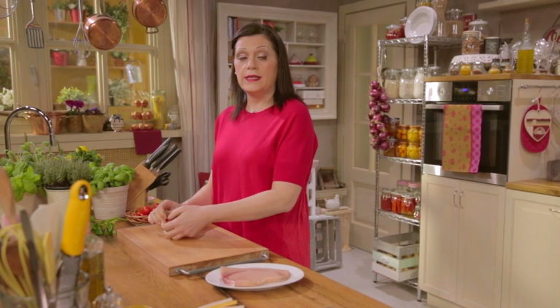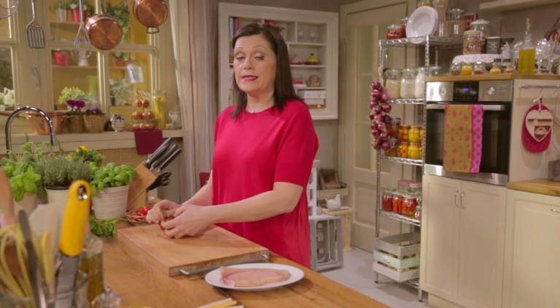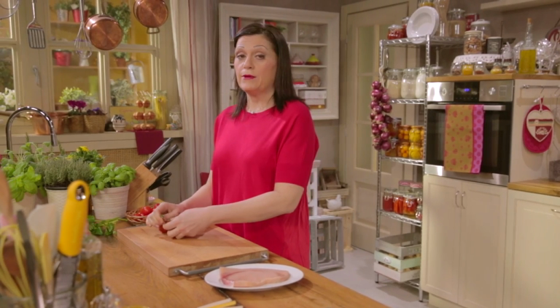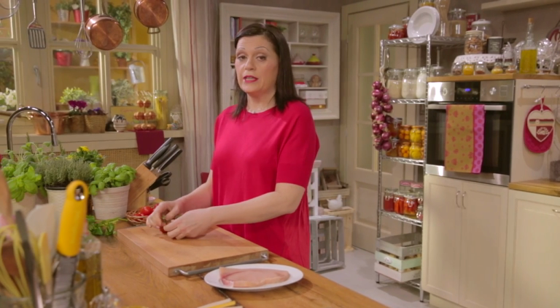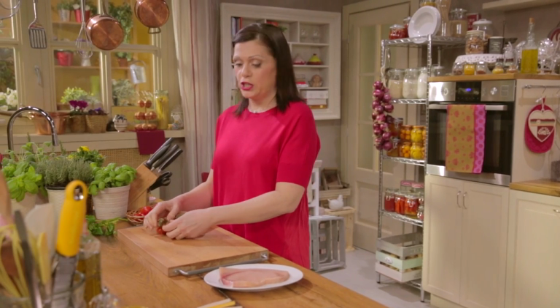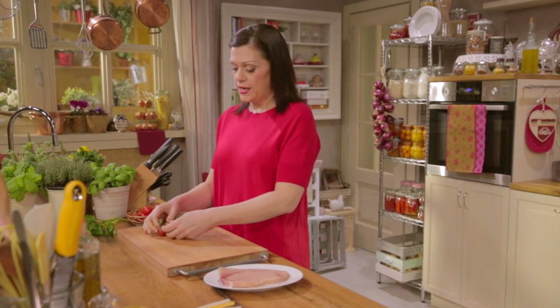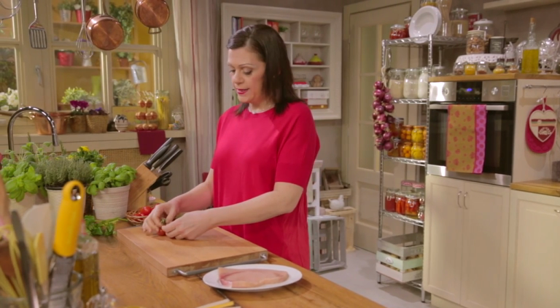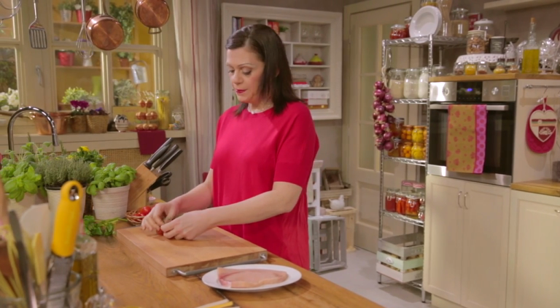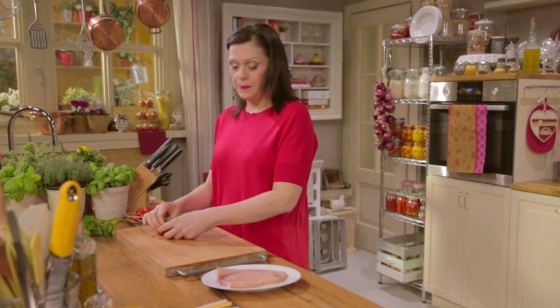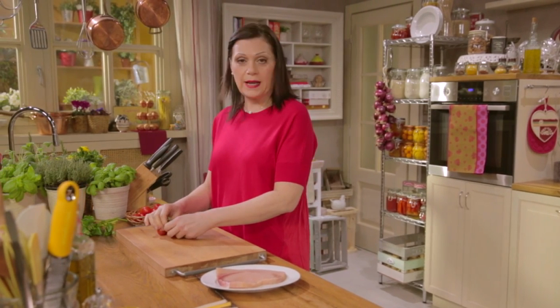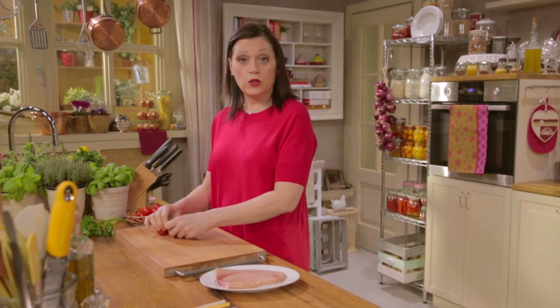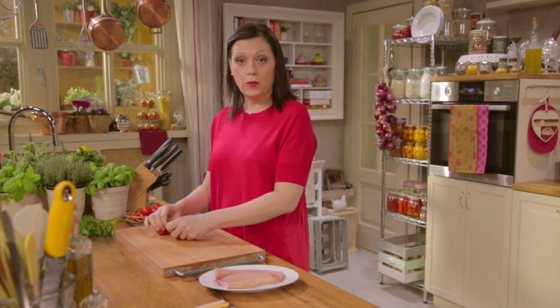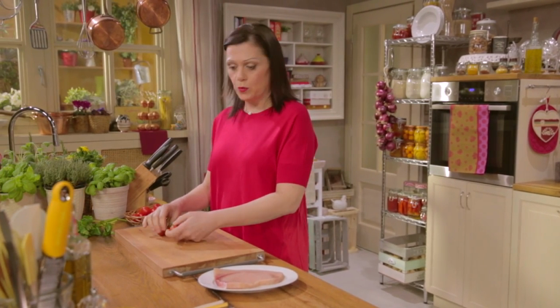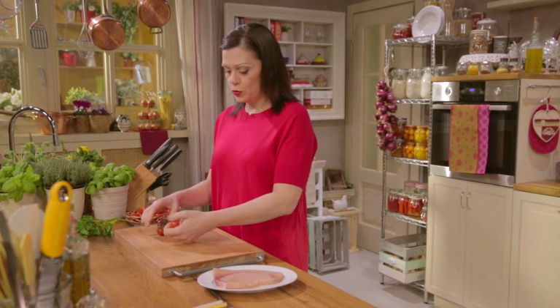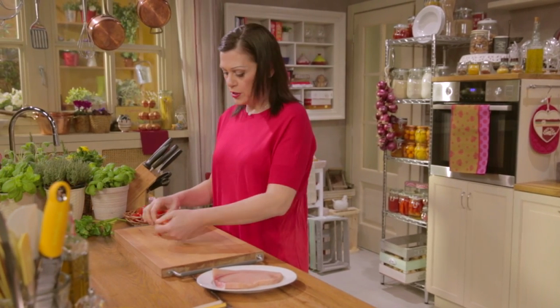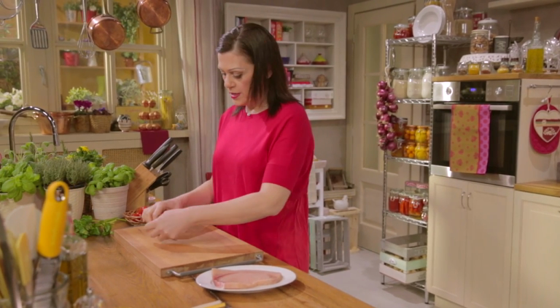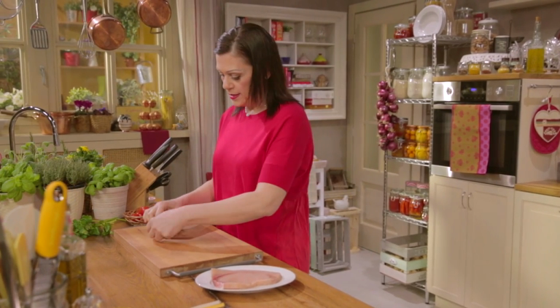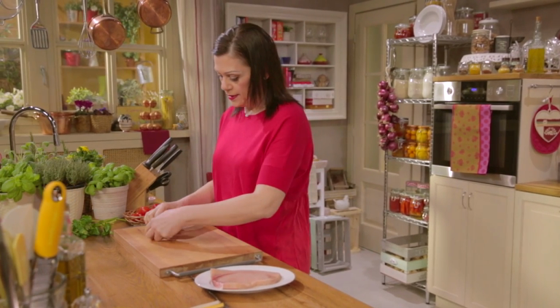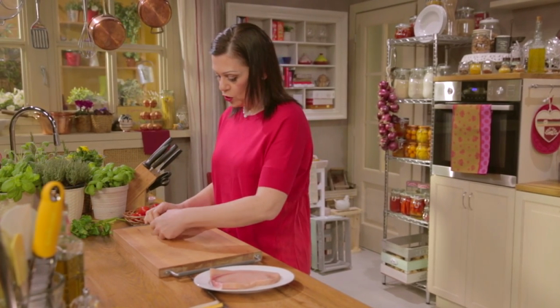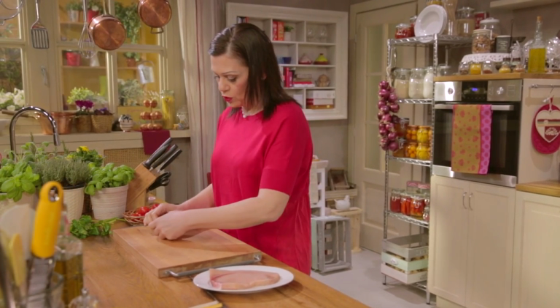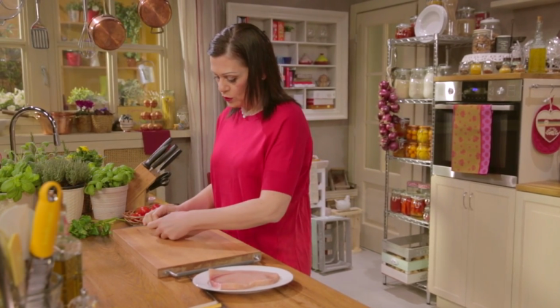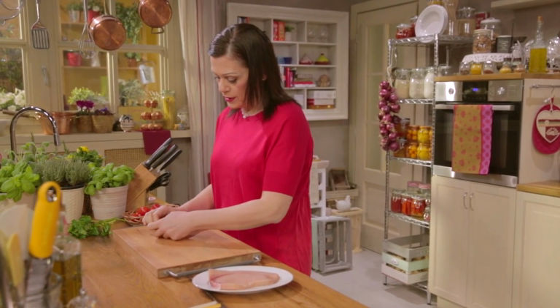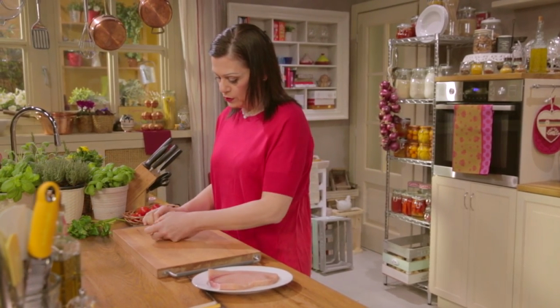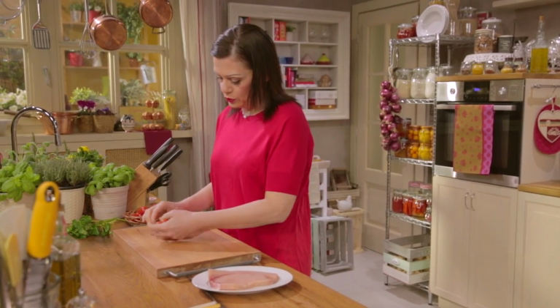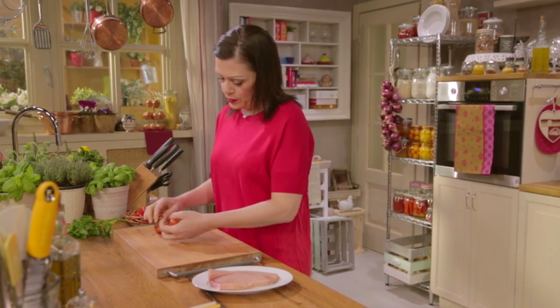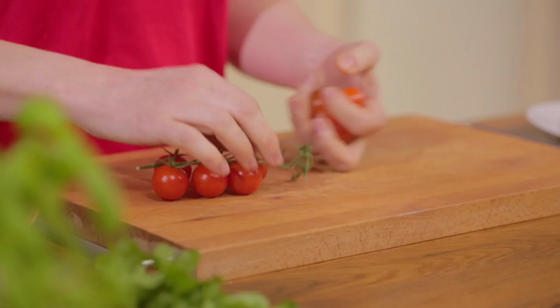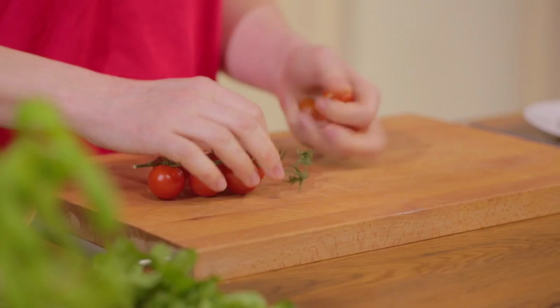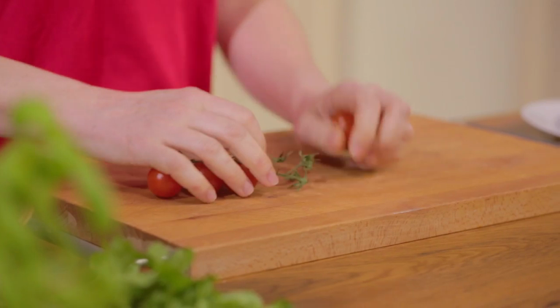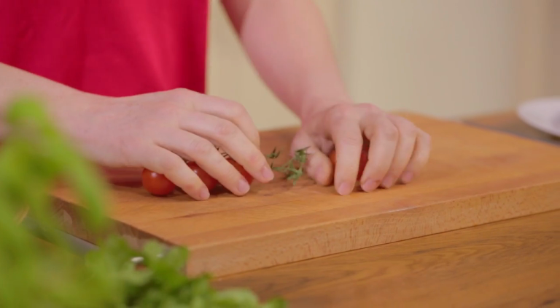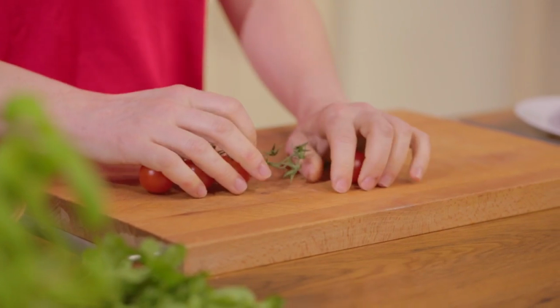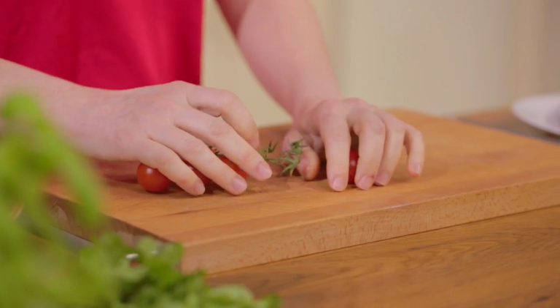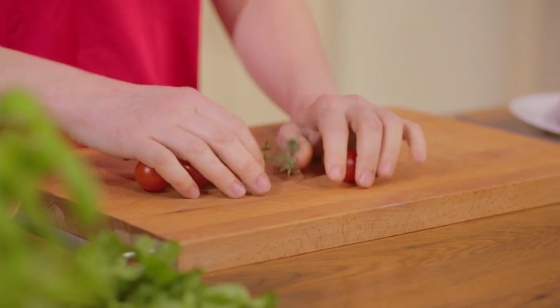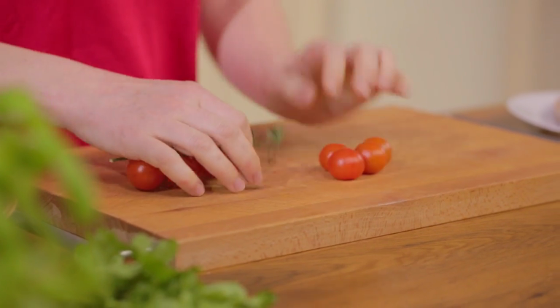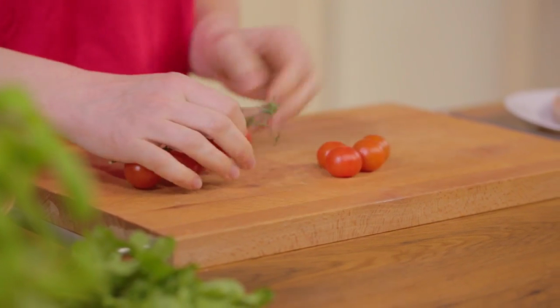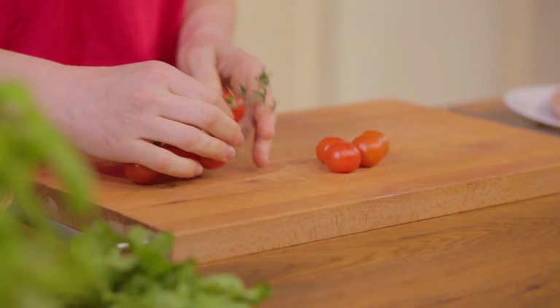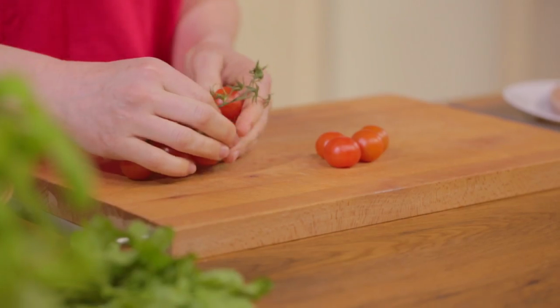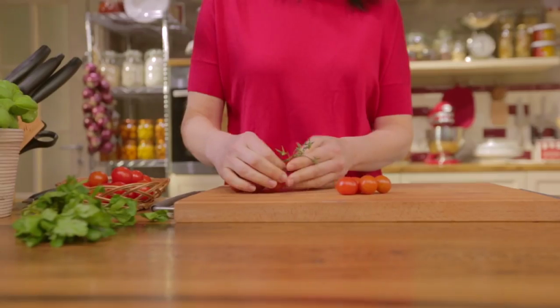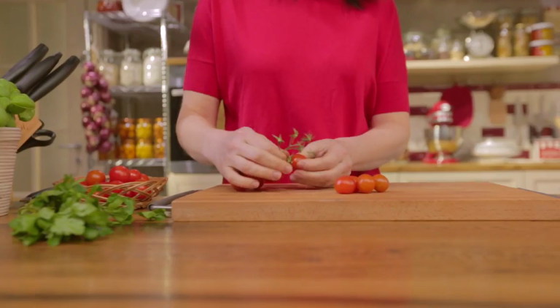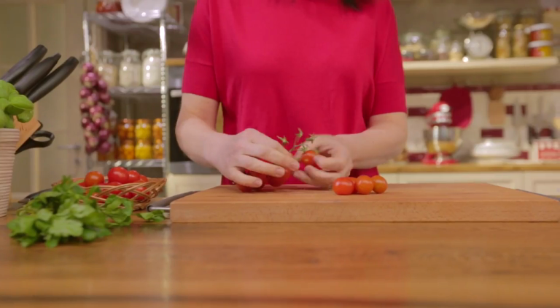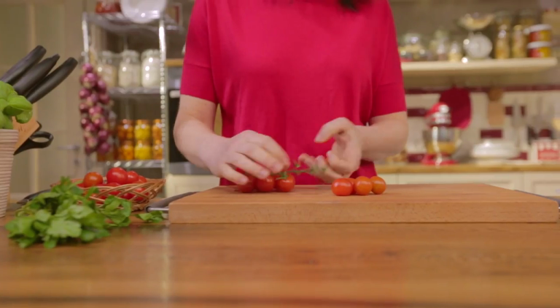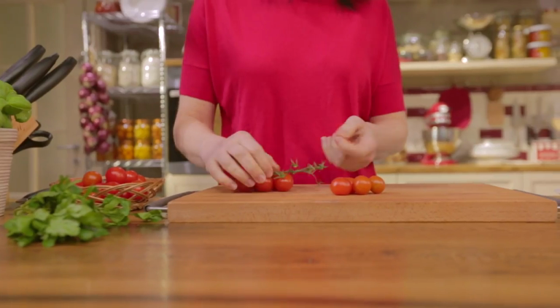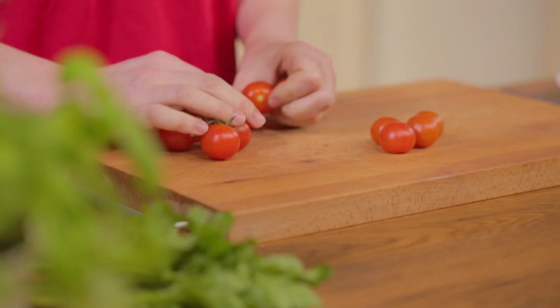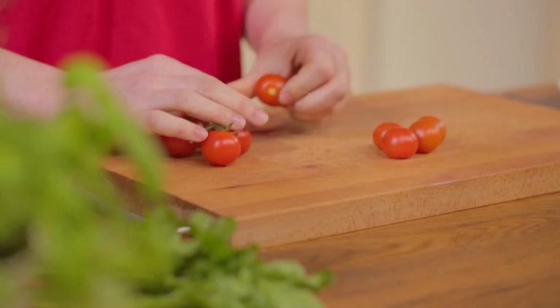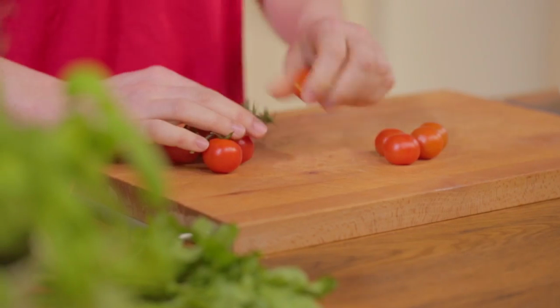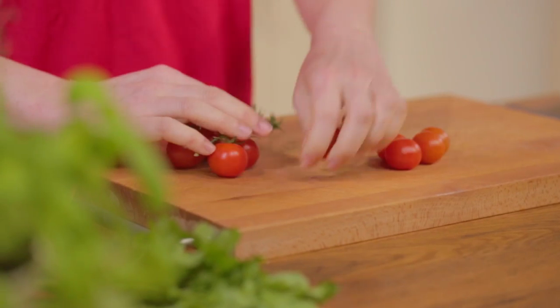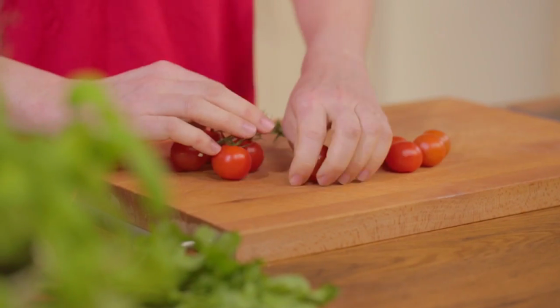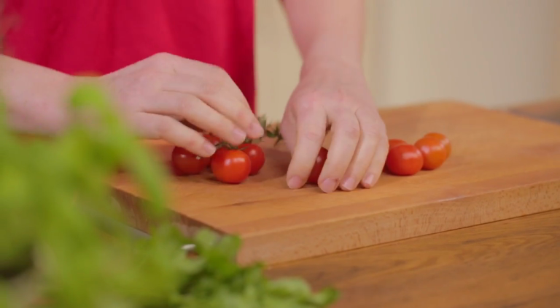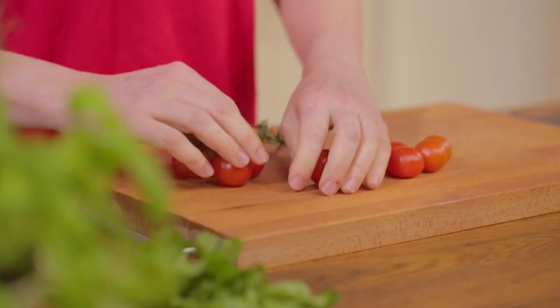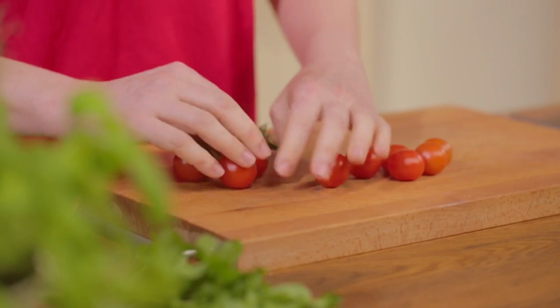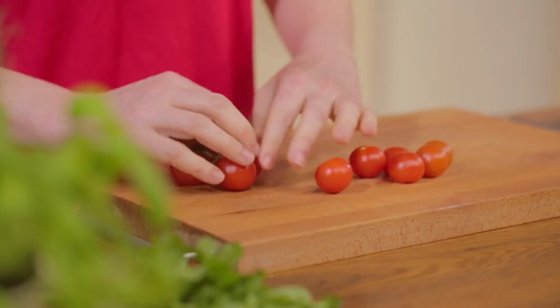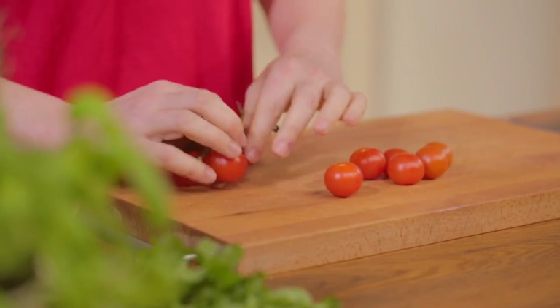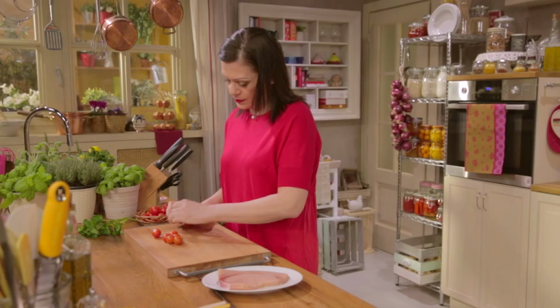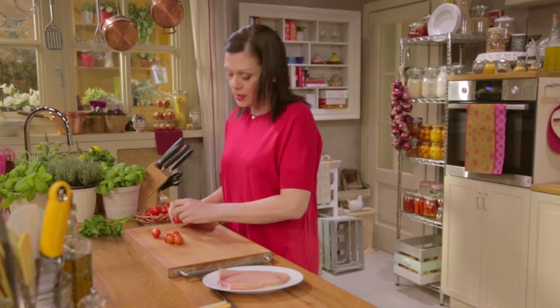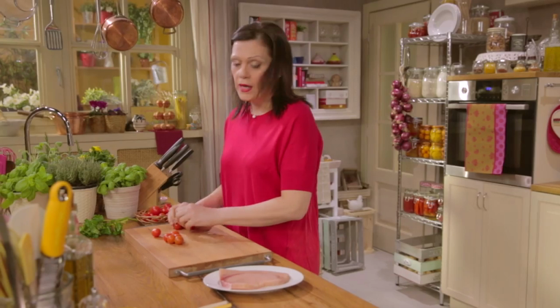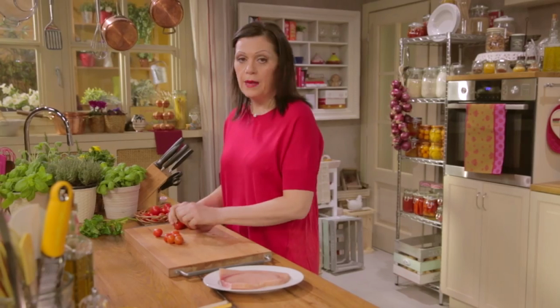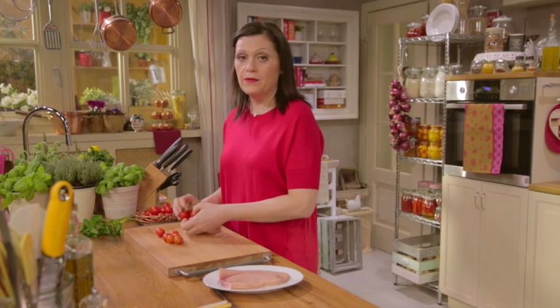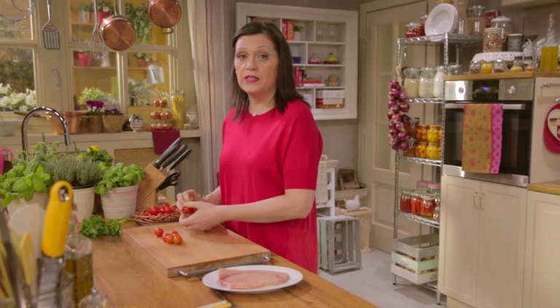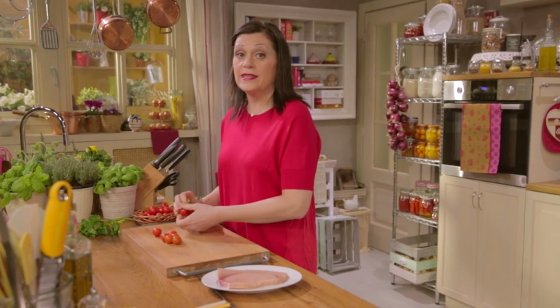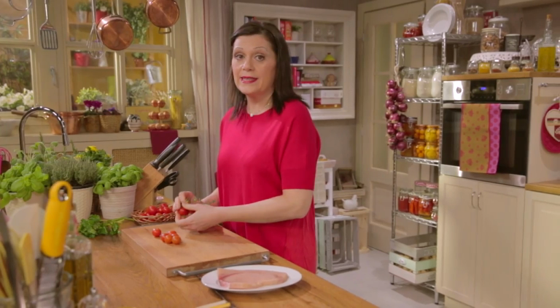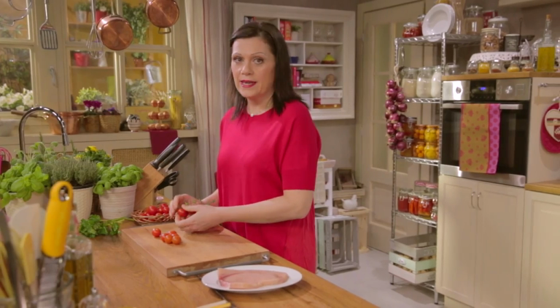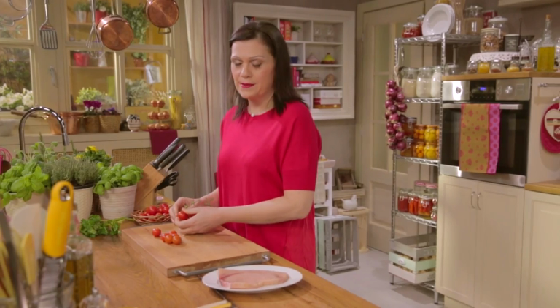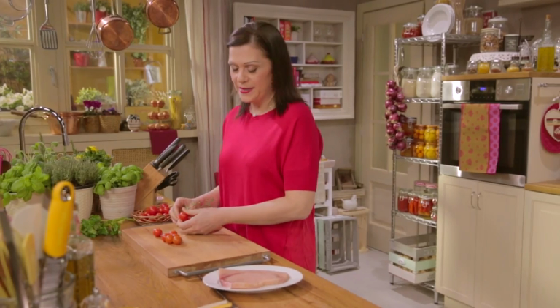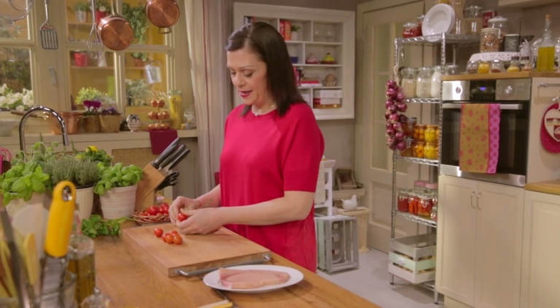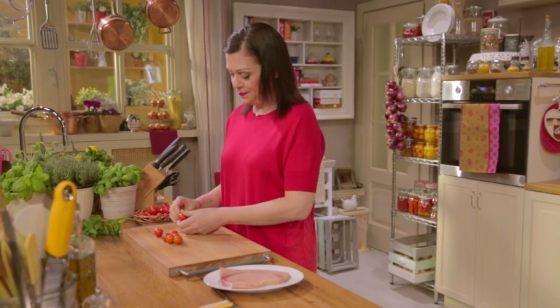Start by preparing the tomatoes. Remove the vine and cut in half.